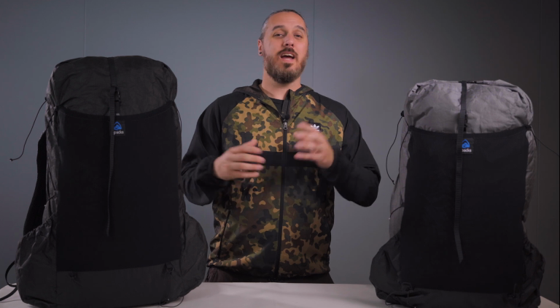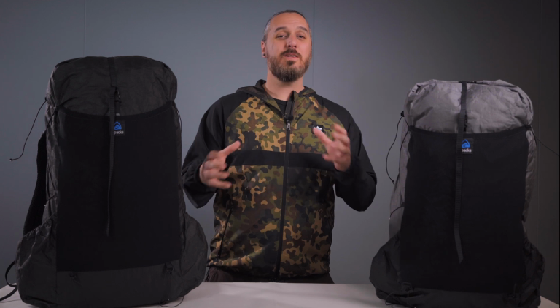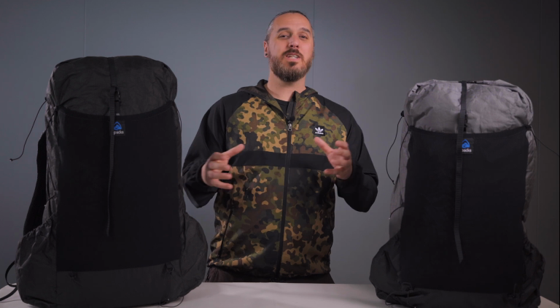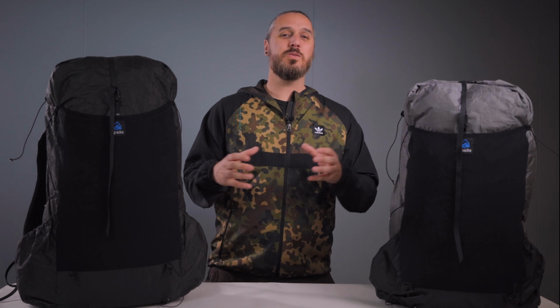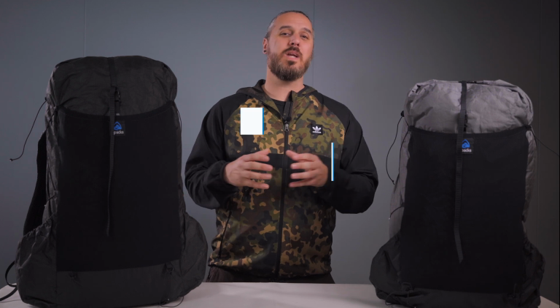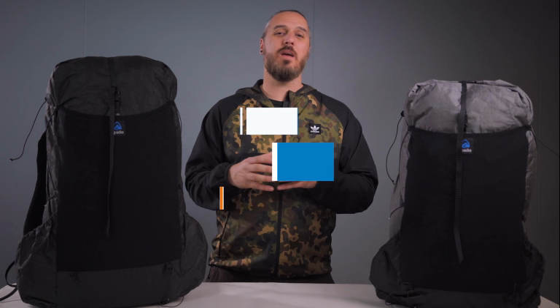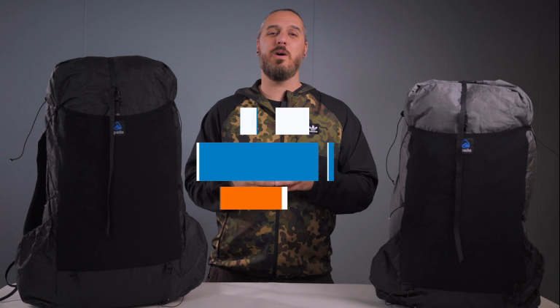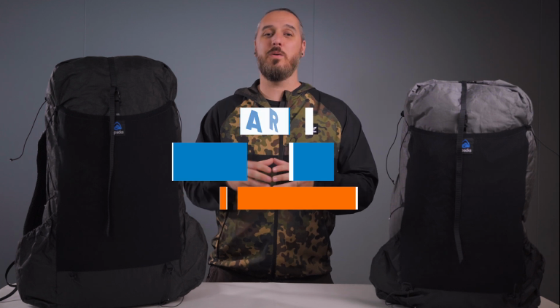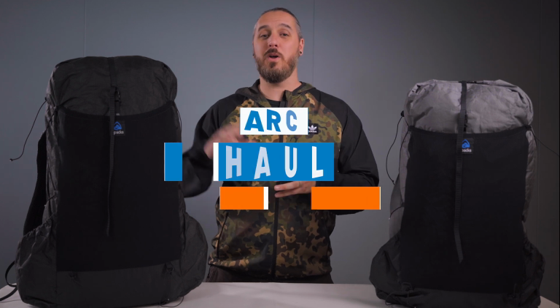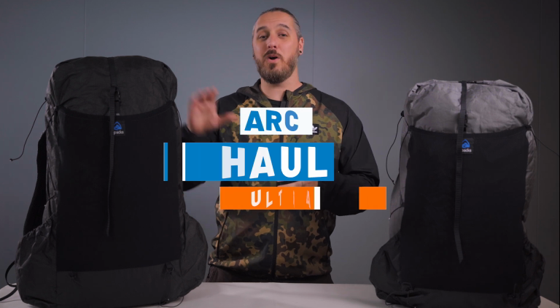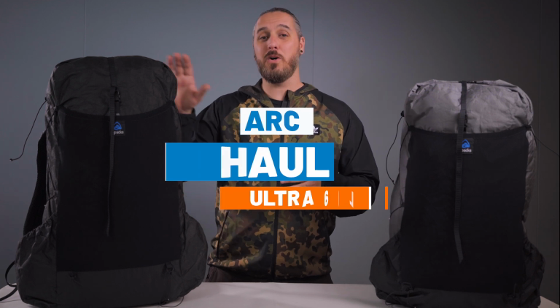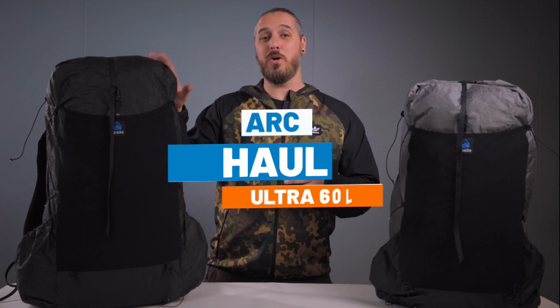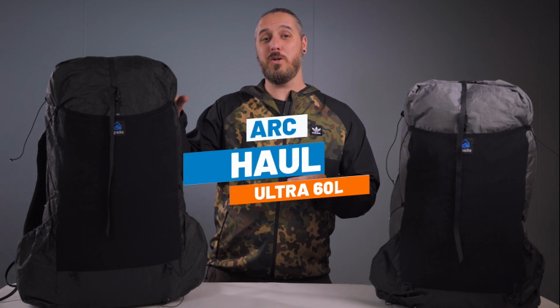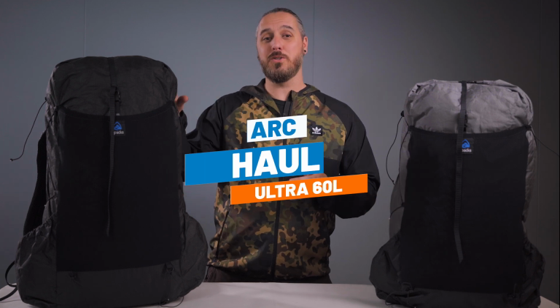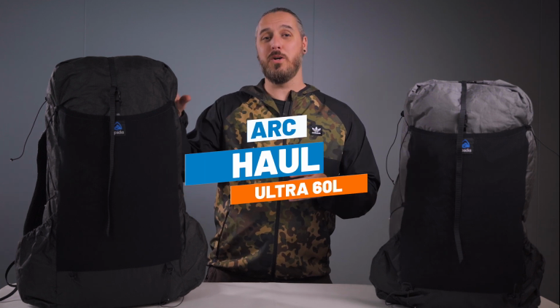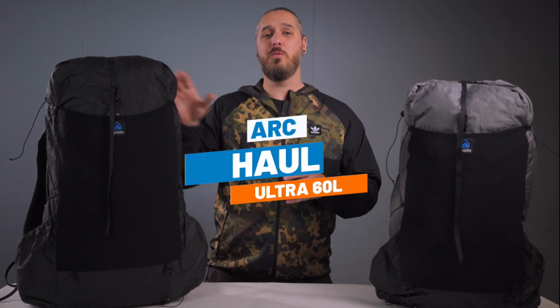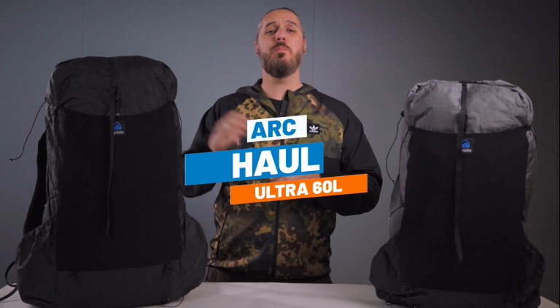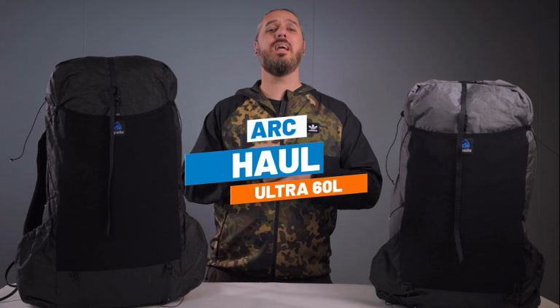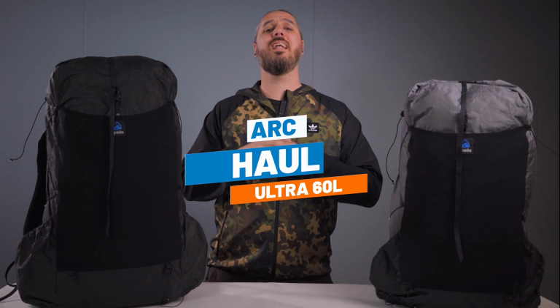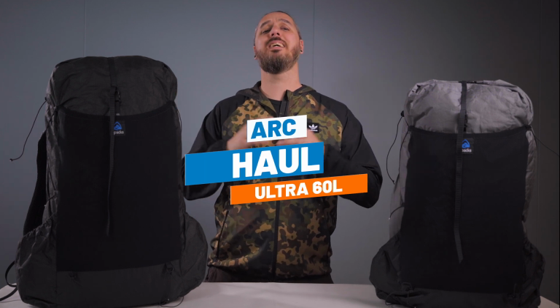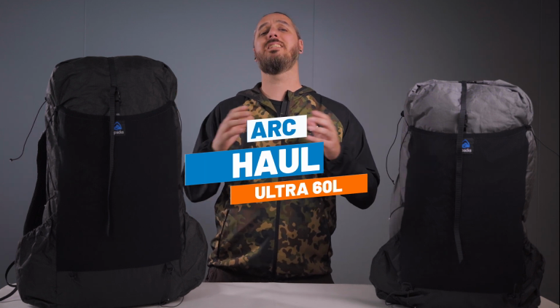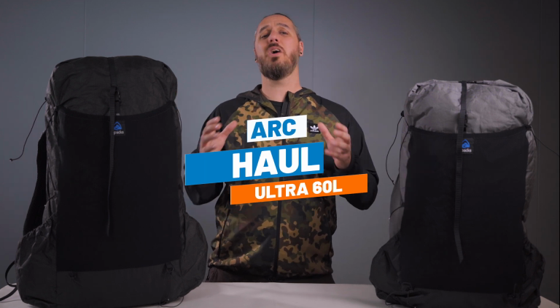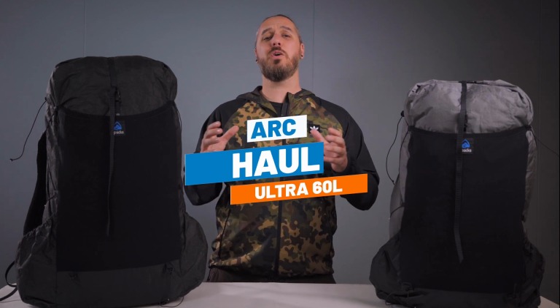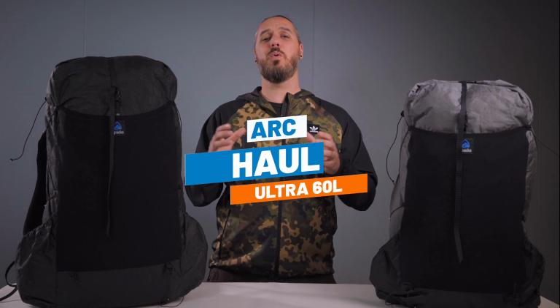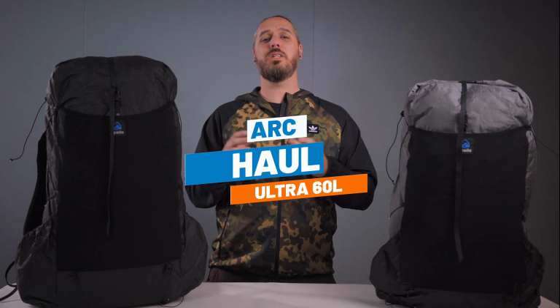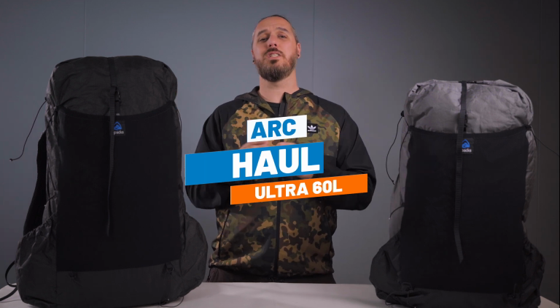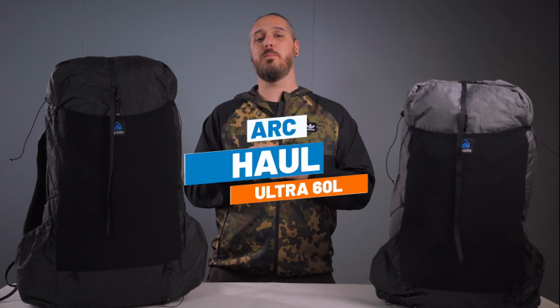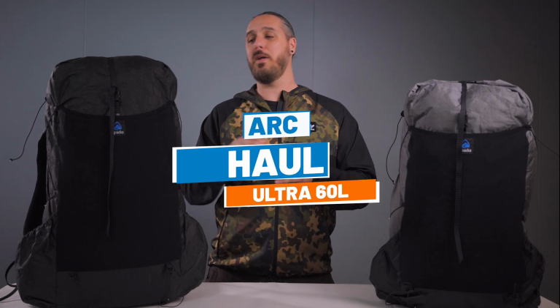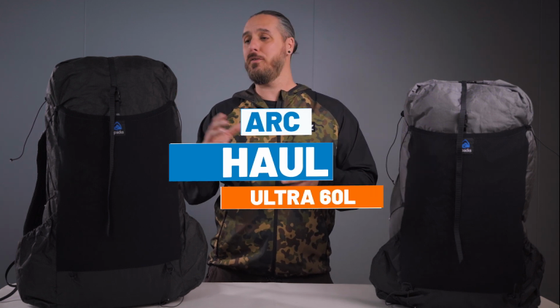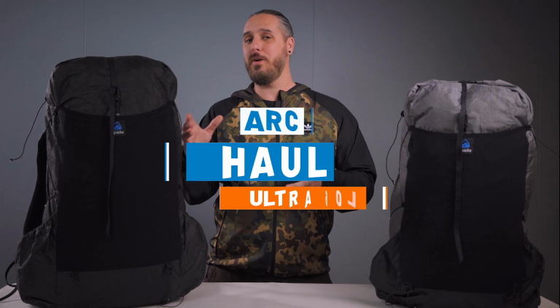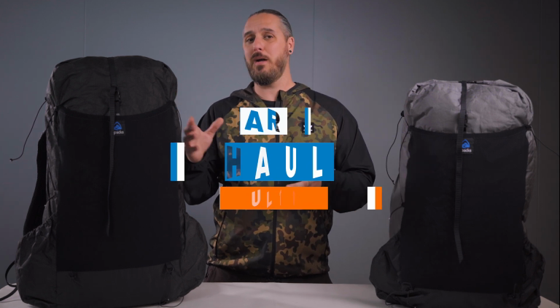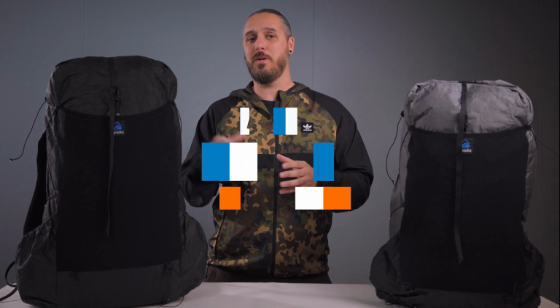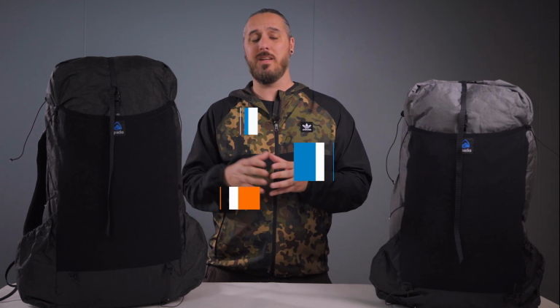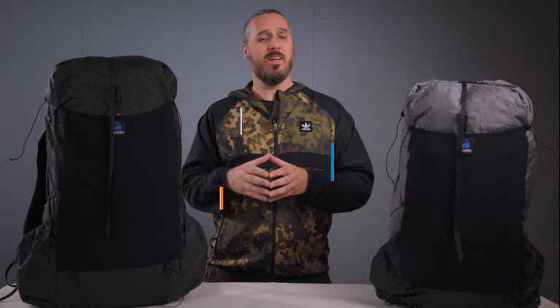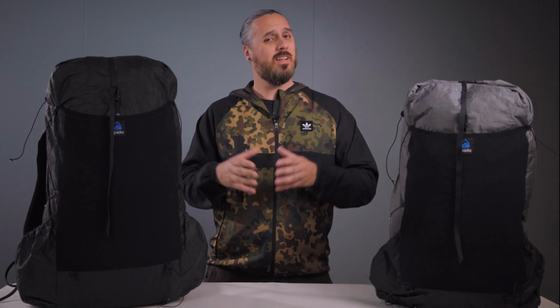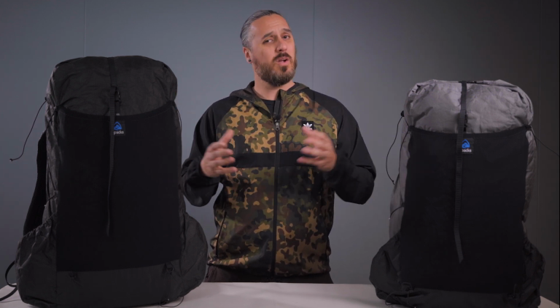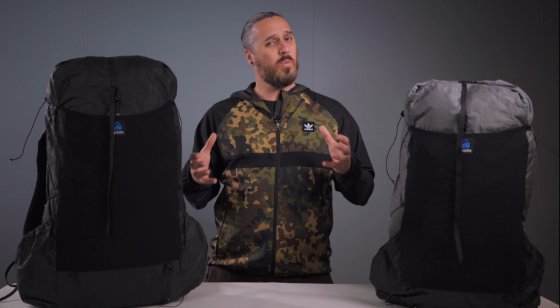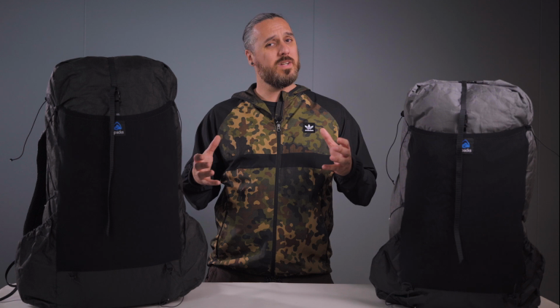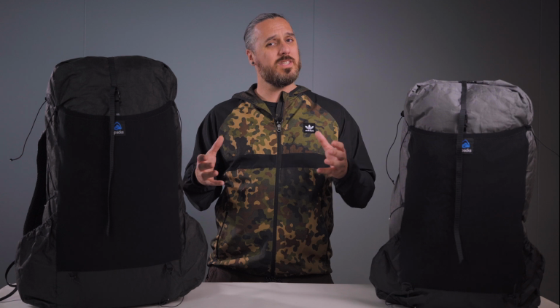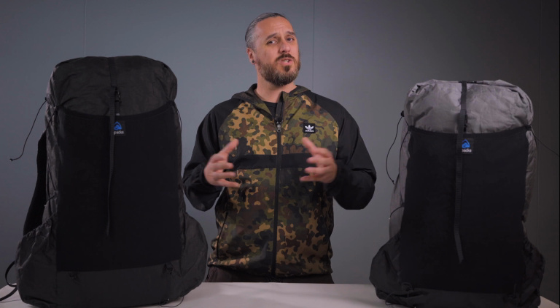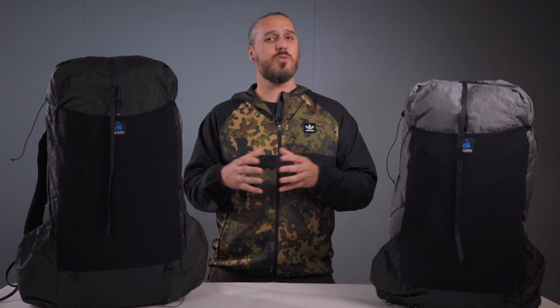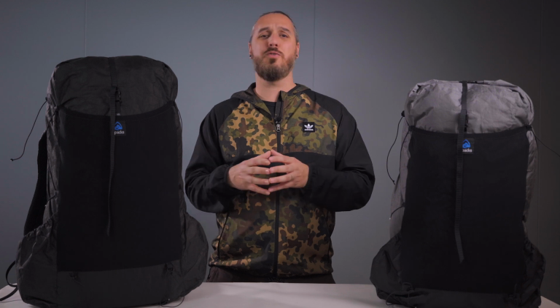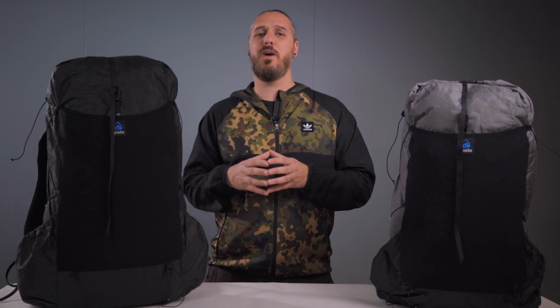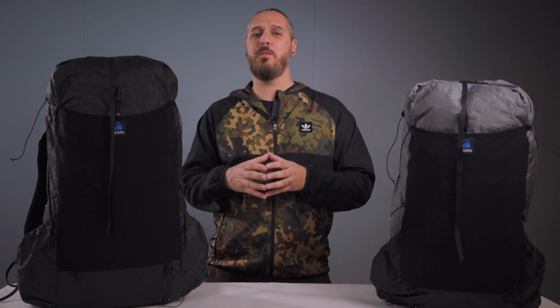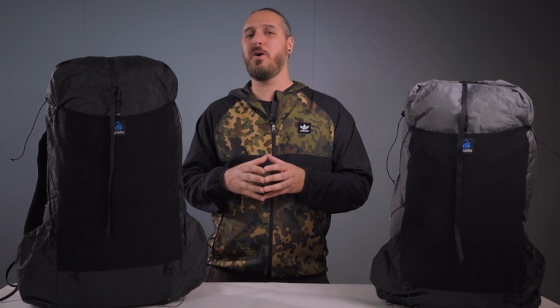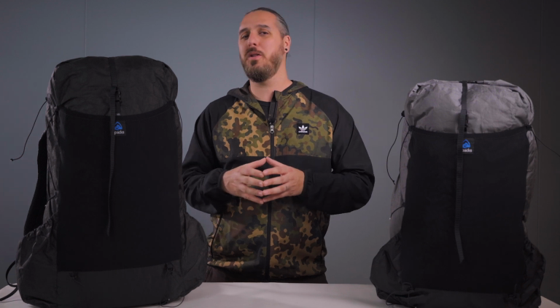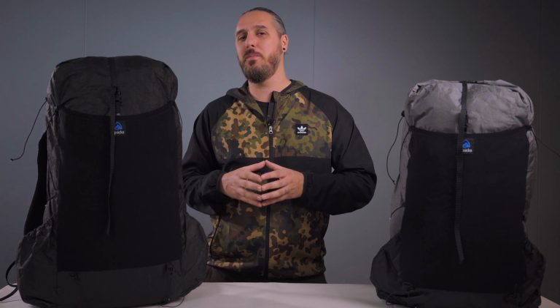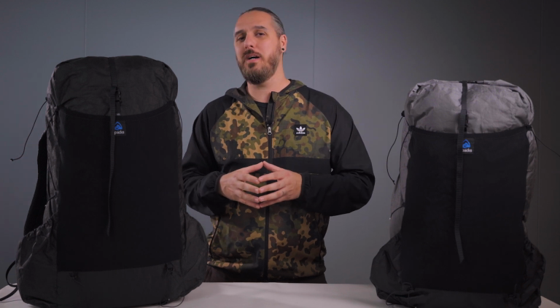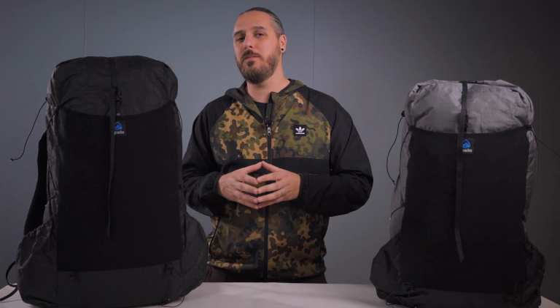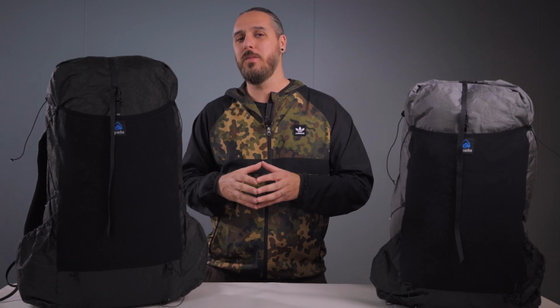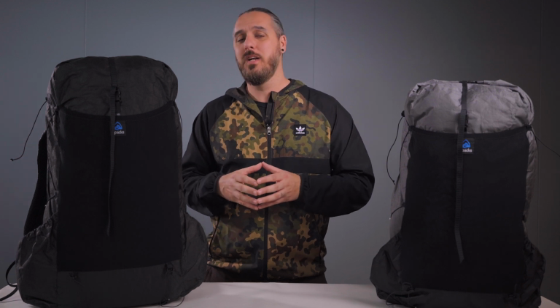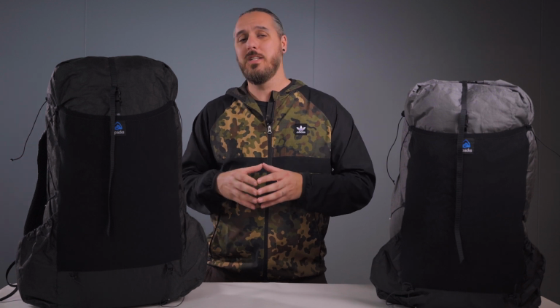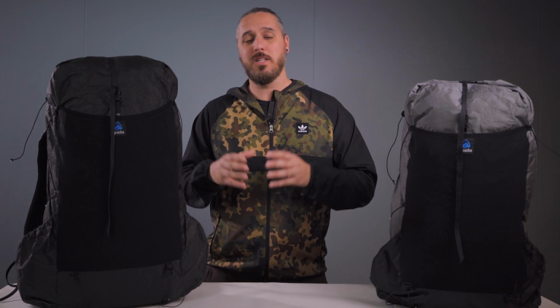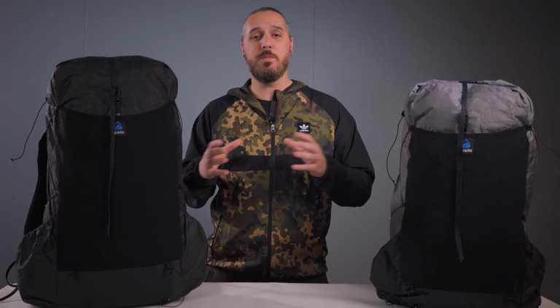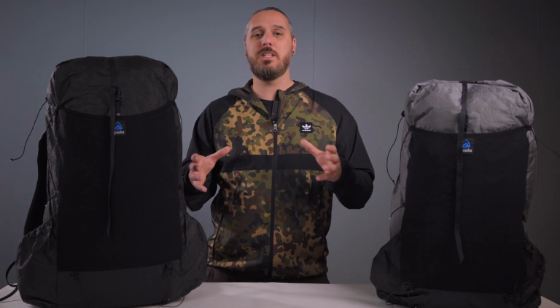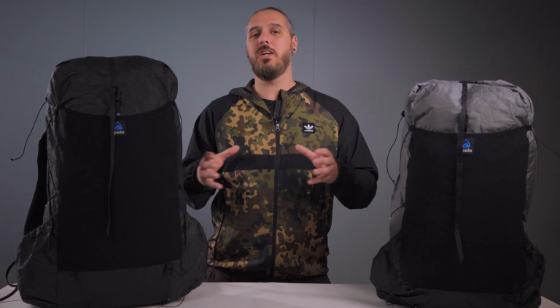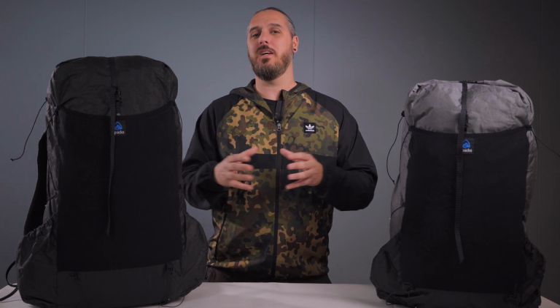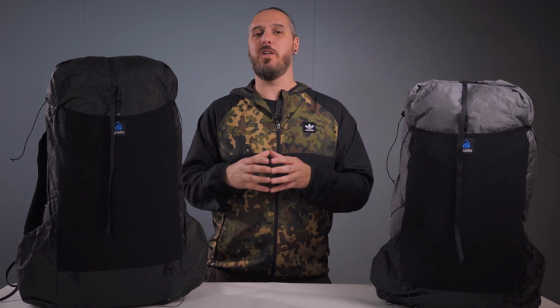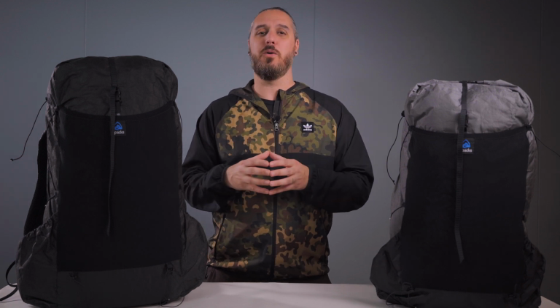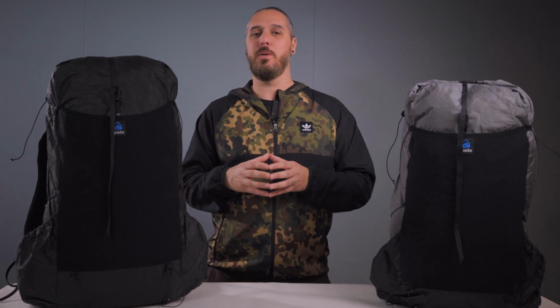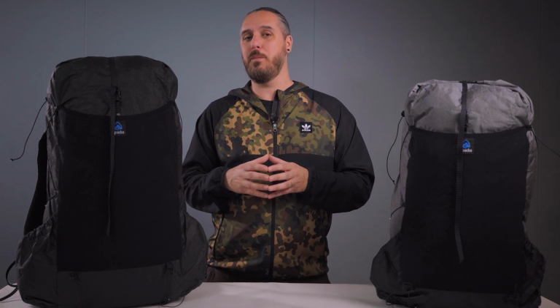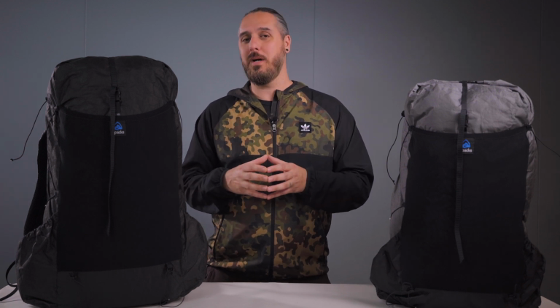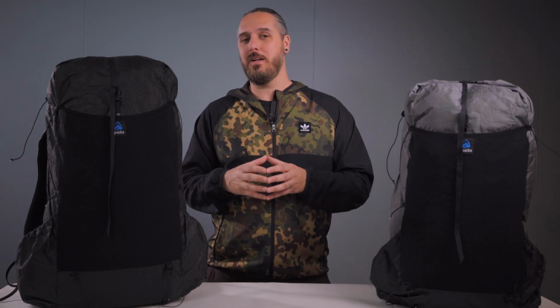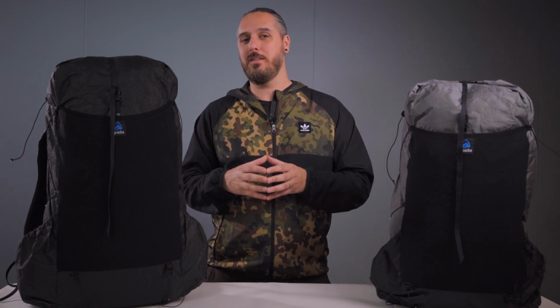Ever since we came out with the Arcol Ultra, we've been getting a ton of questions about the fabric — like what is this Ultra fabric all about? So let me tell you a little bit about it.